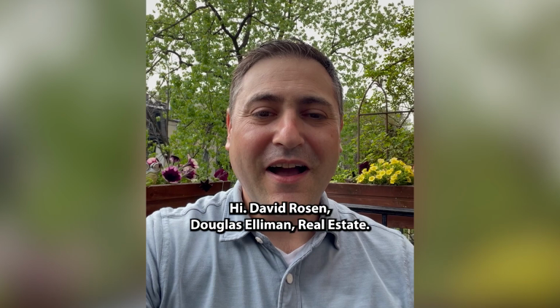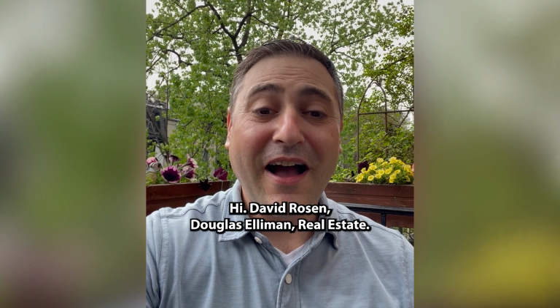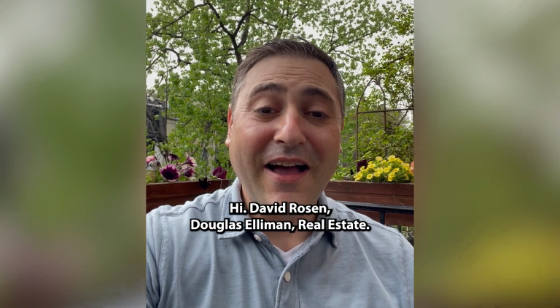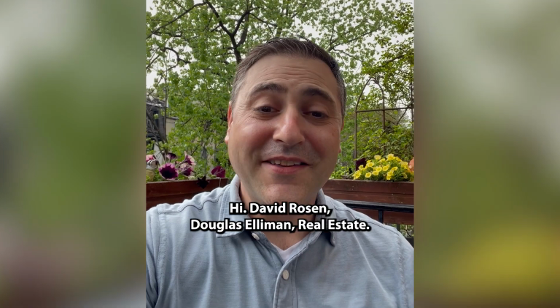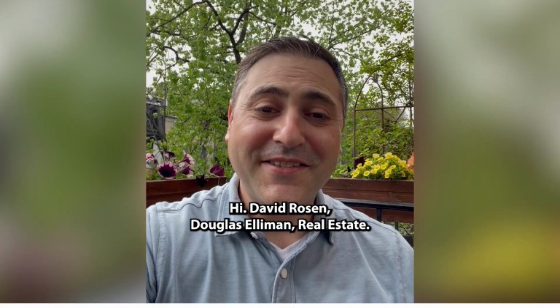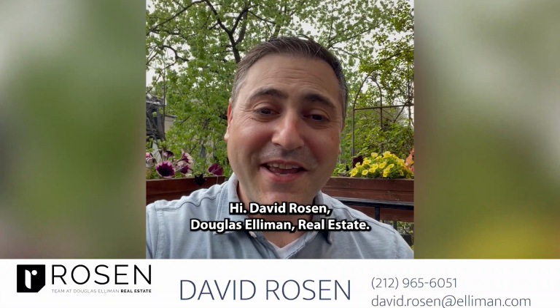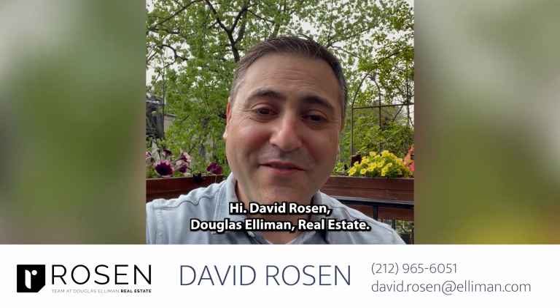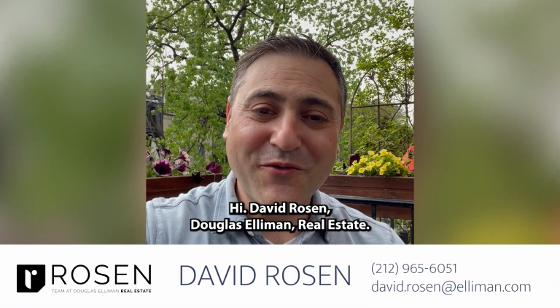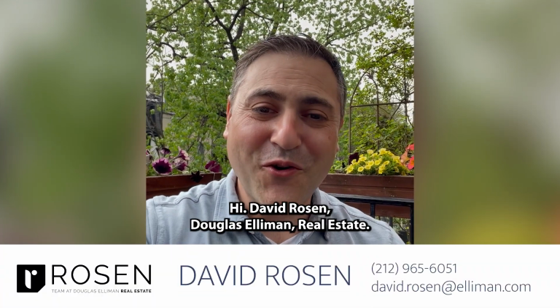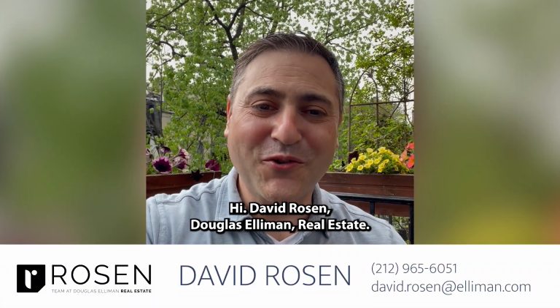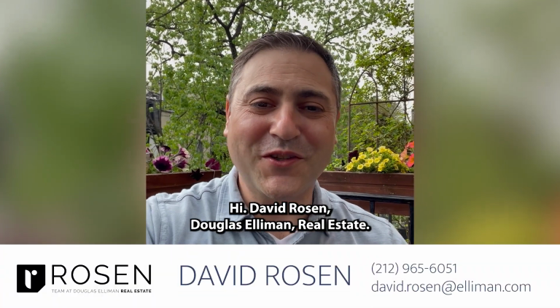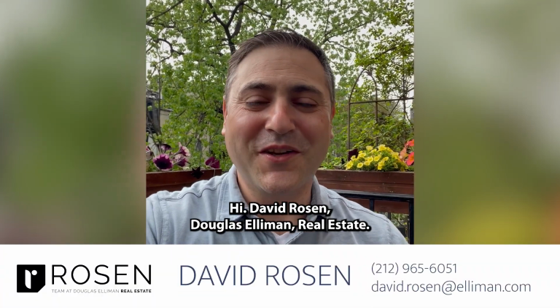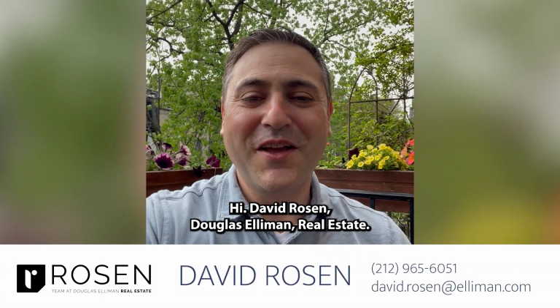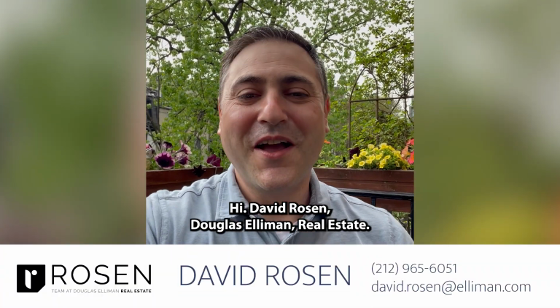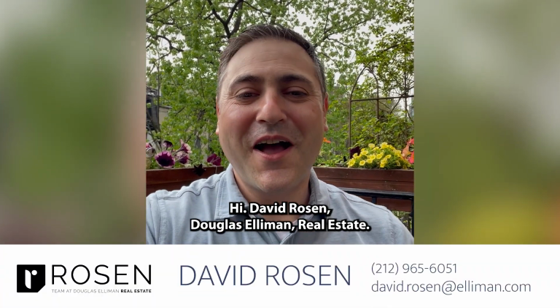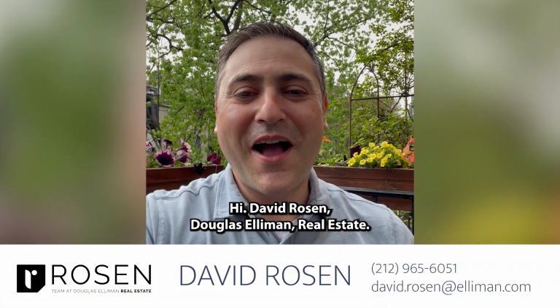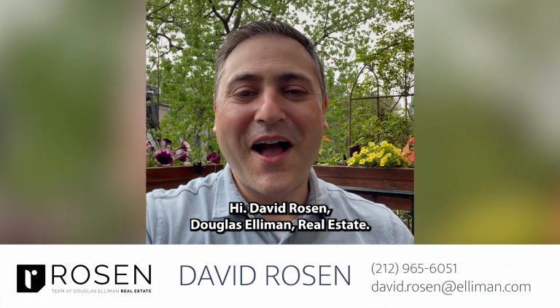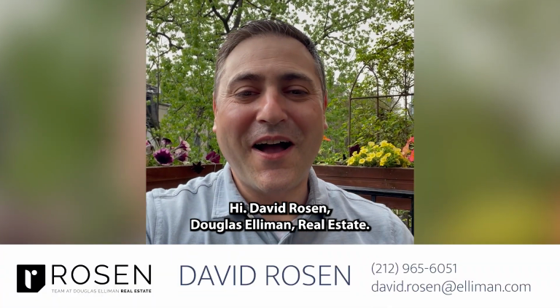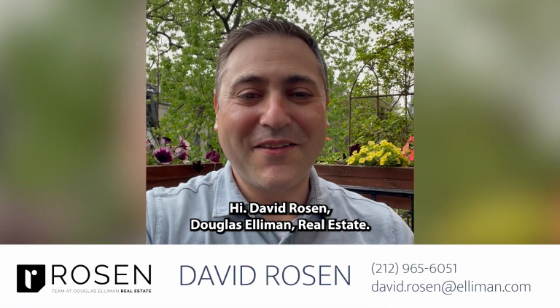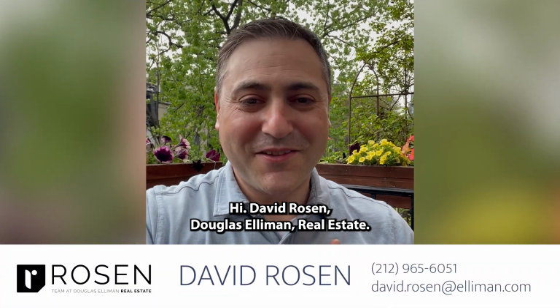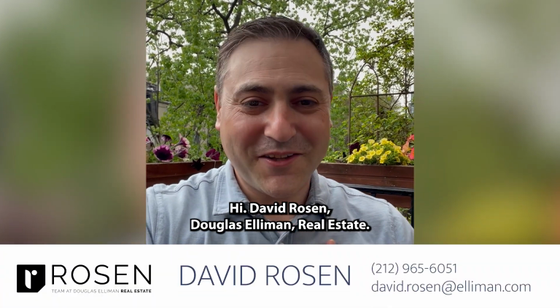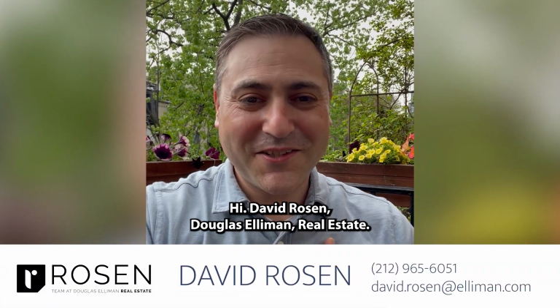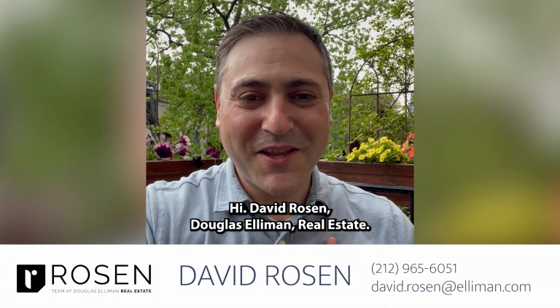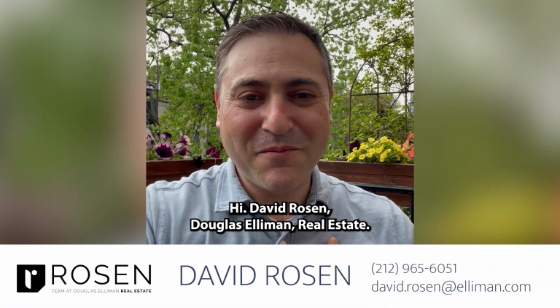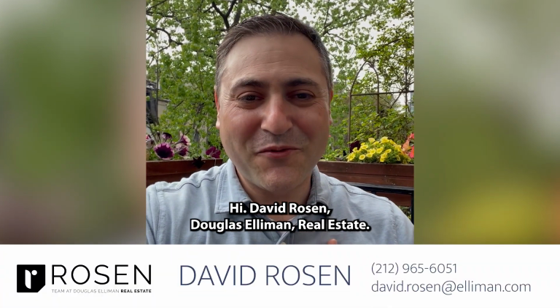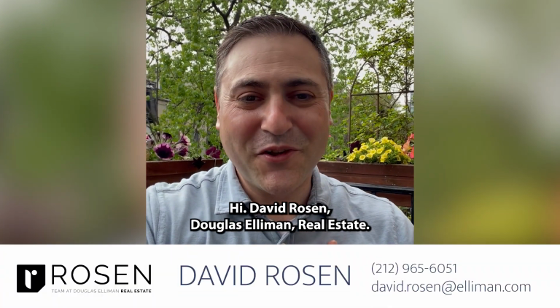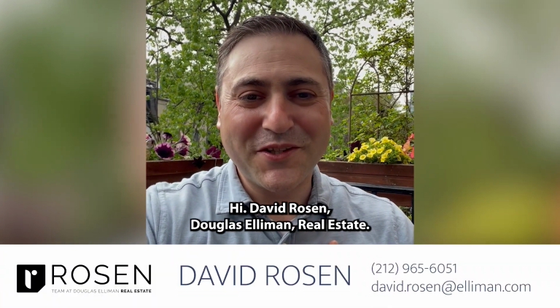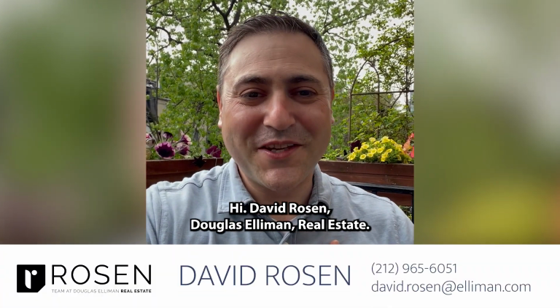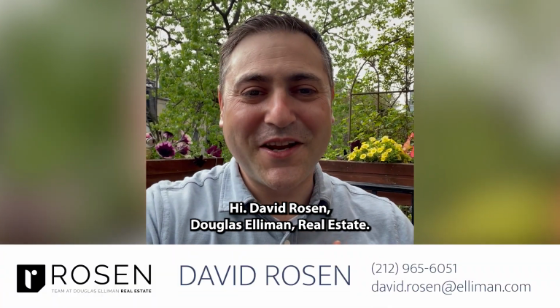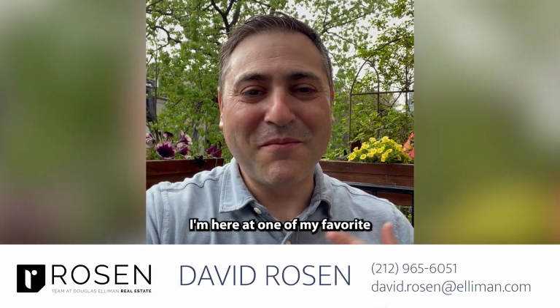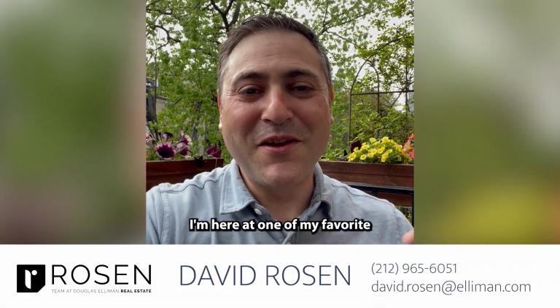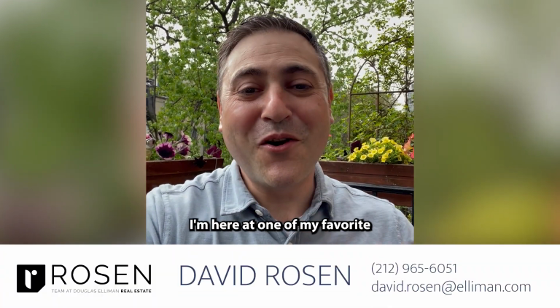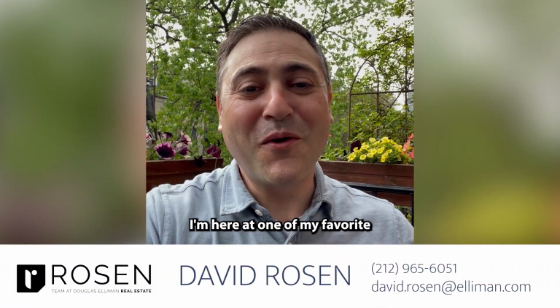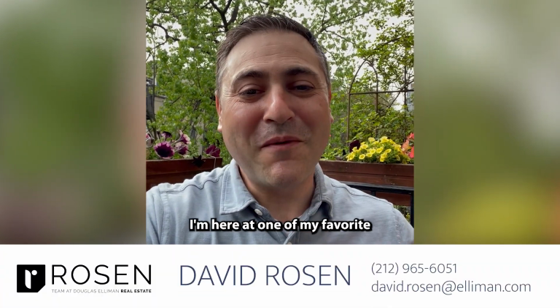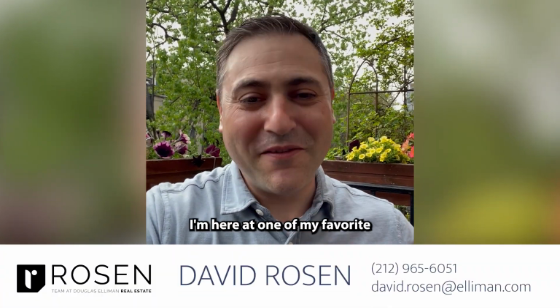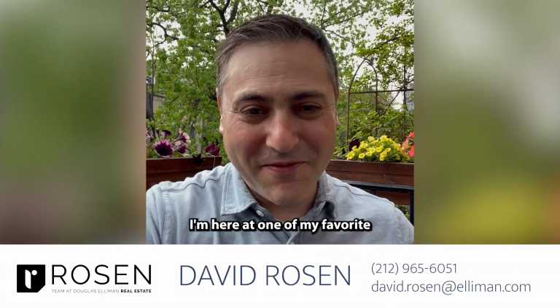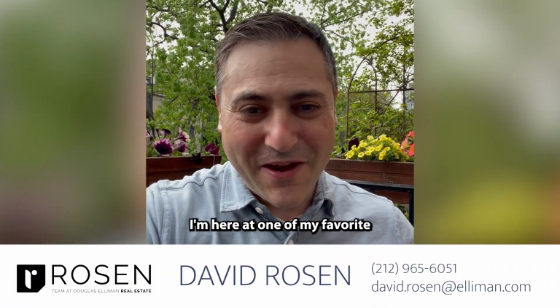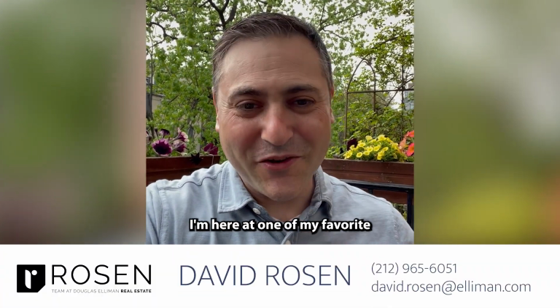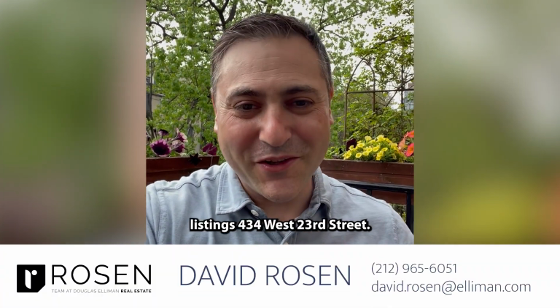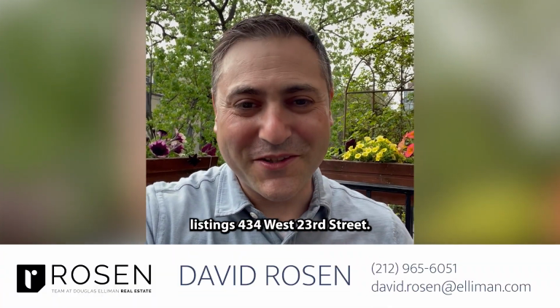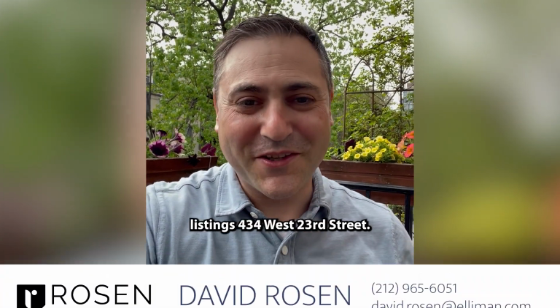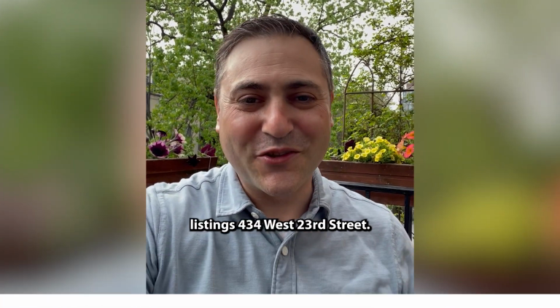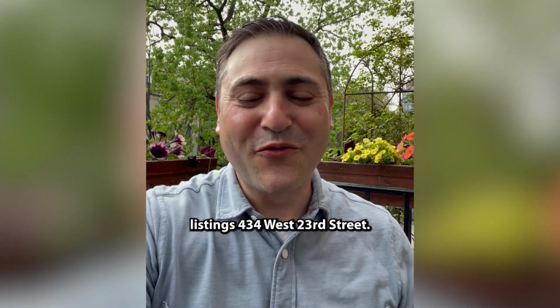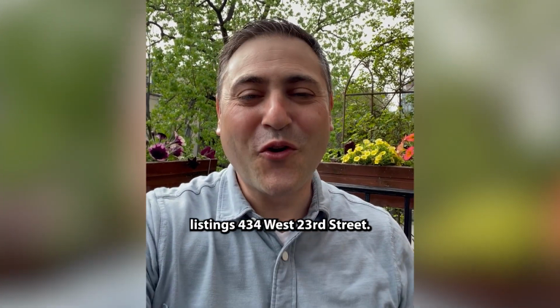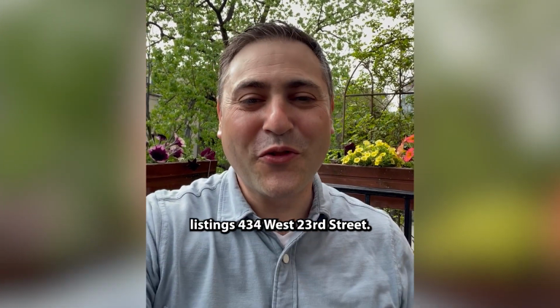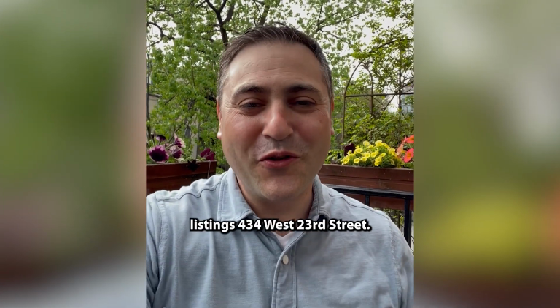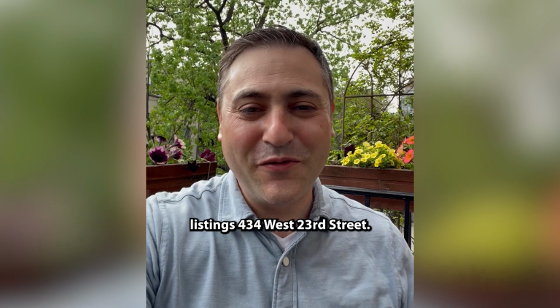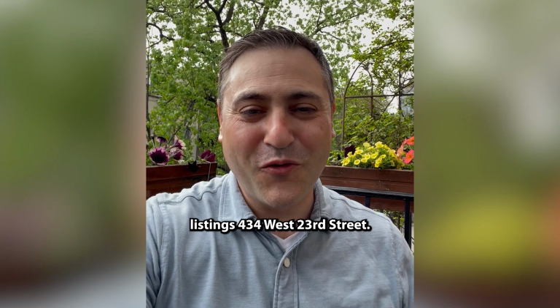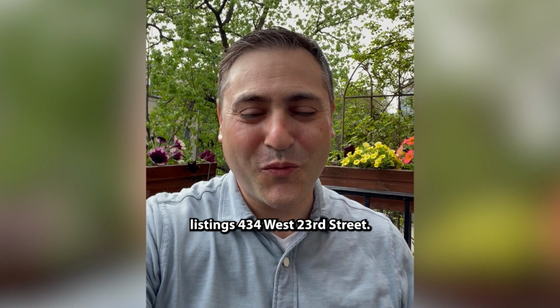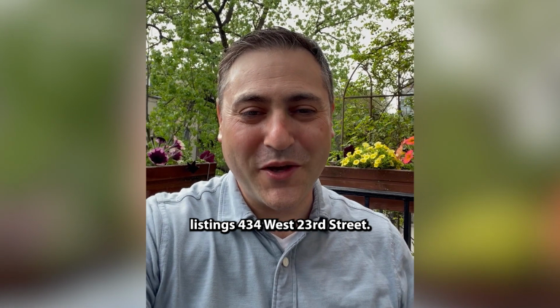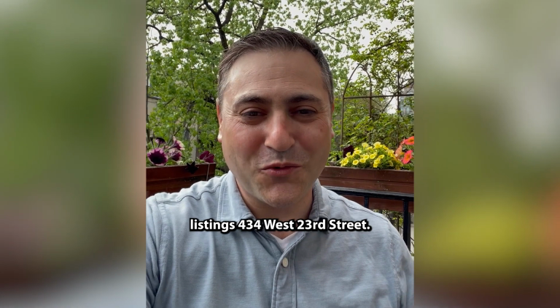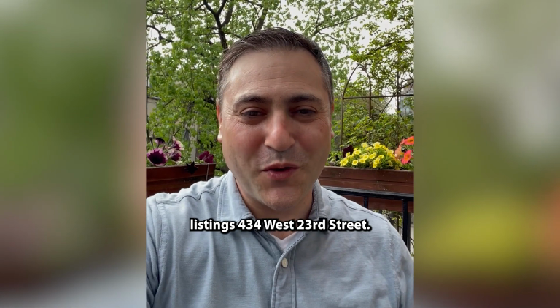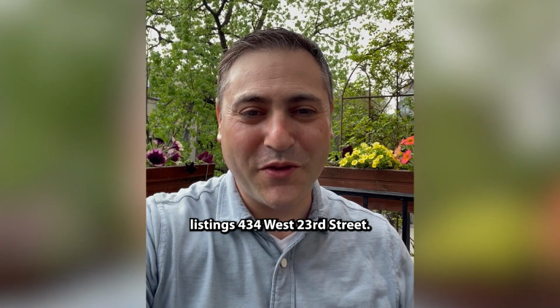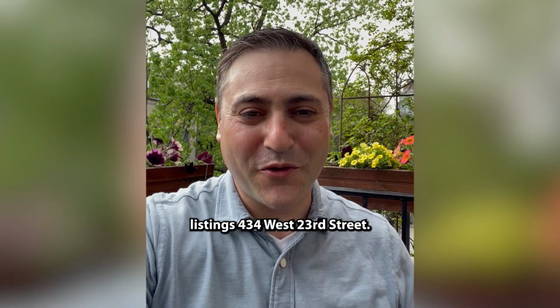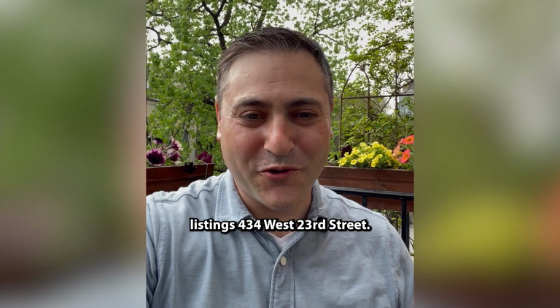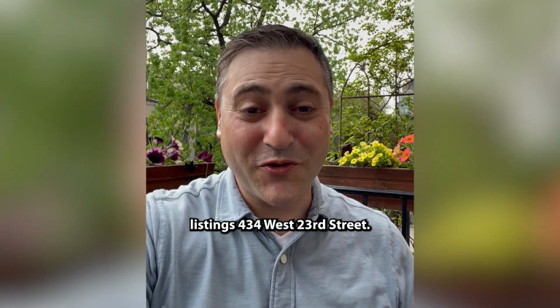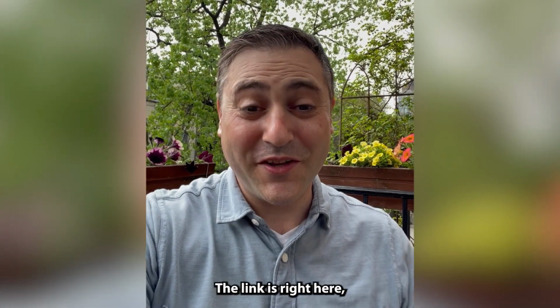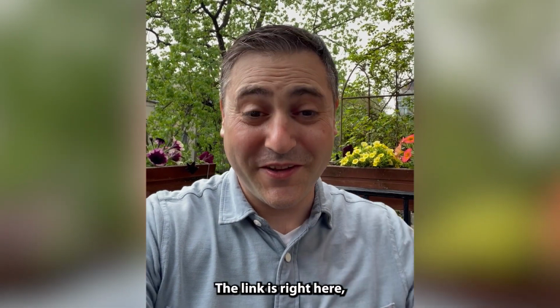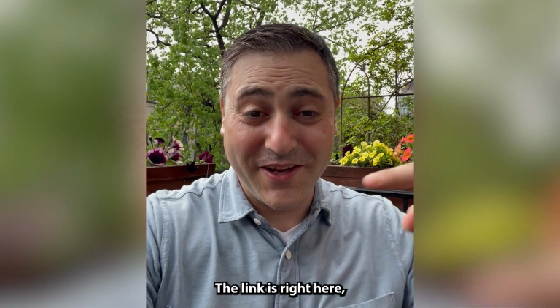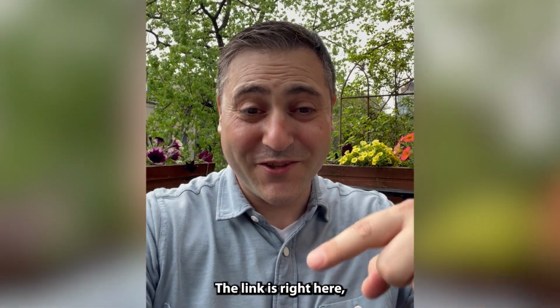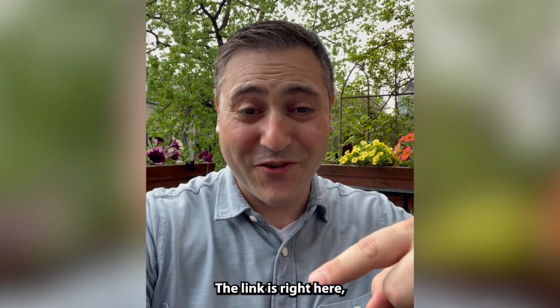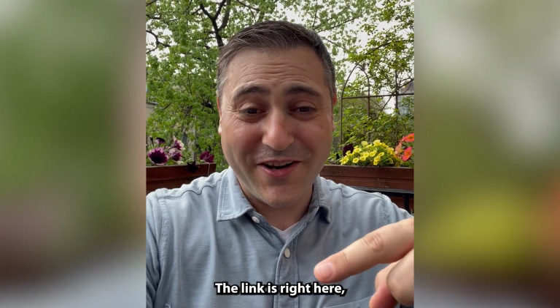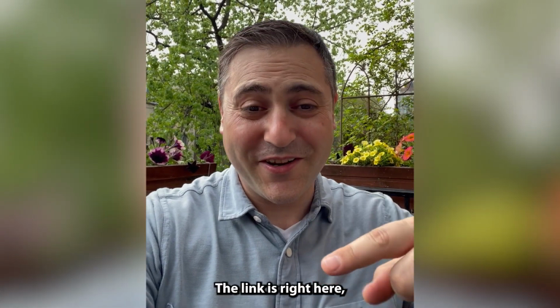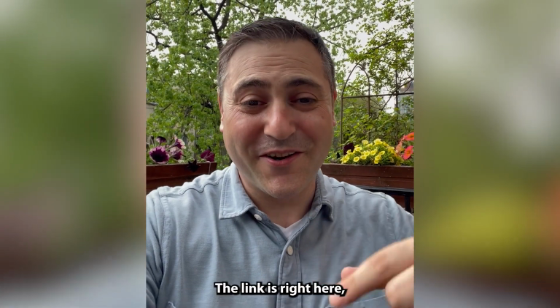Hi, it's David Rosen, Douglas Elliman Real Estate. I'm here at one of my favorite listings, 434 West 23rd Street. Link is right here.